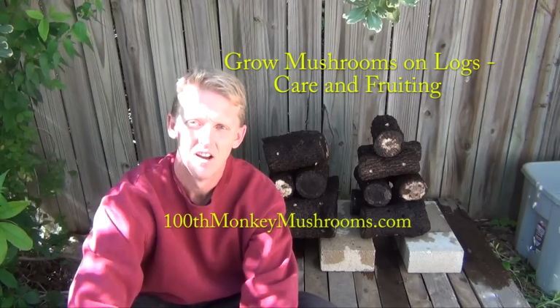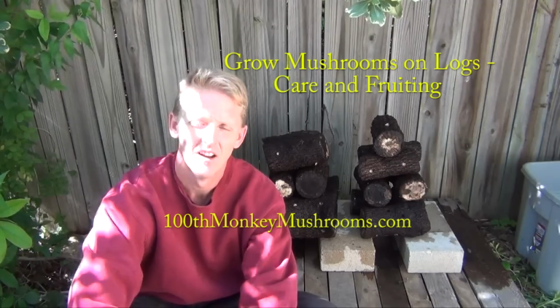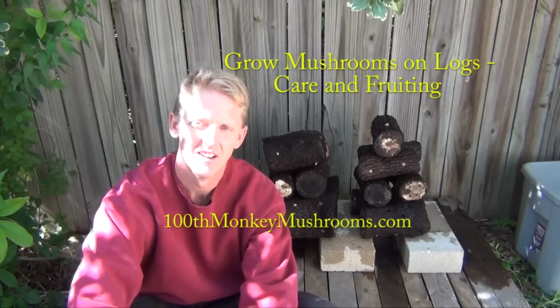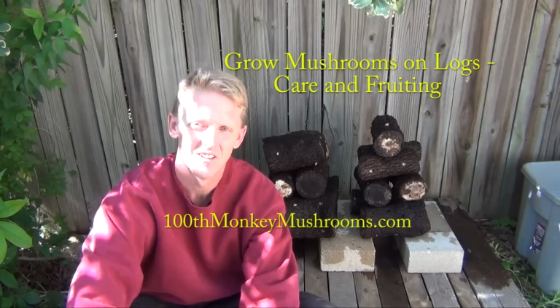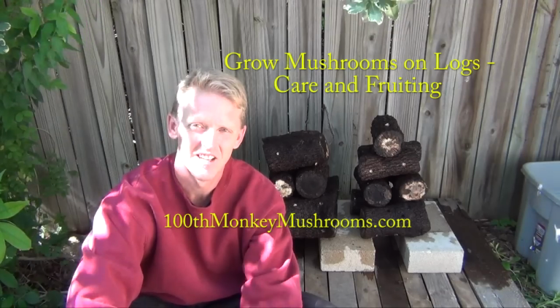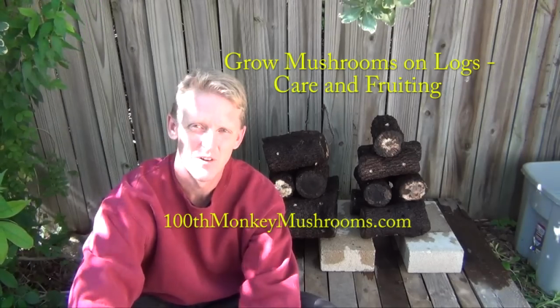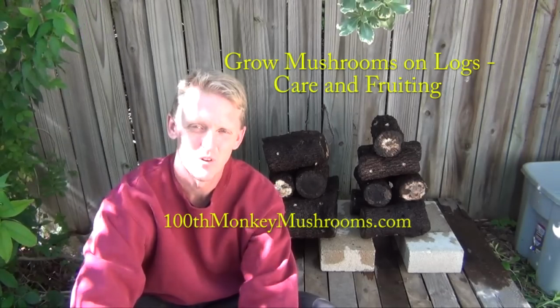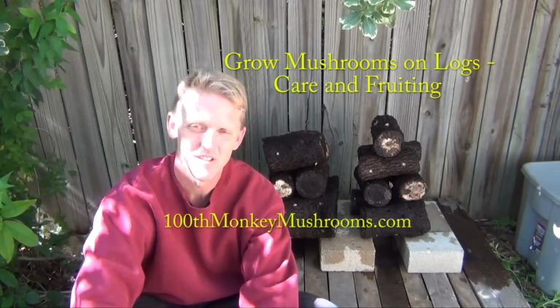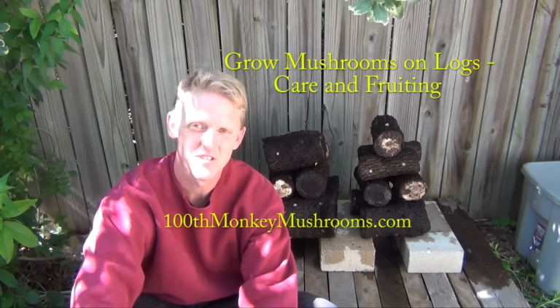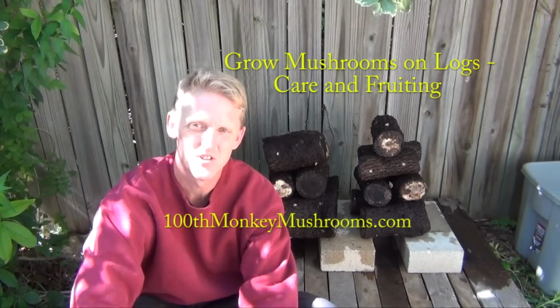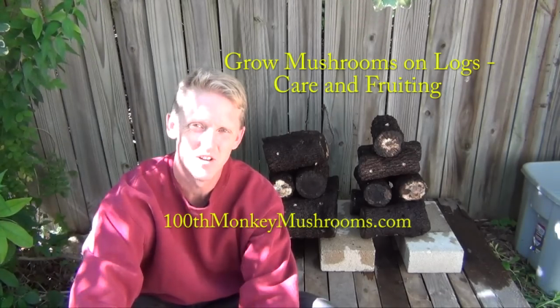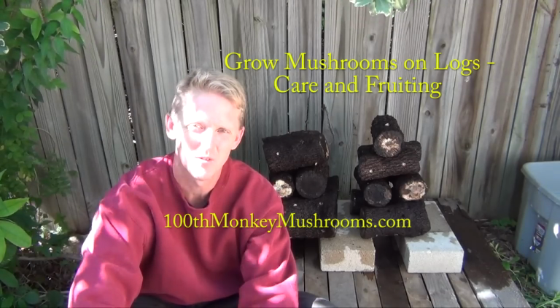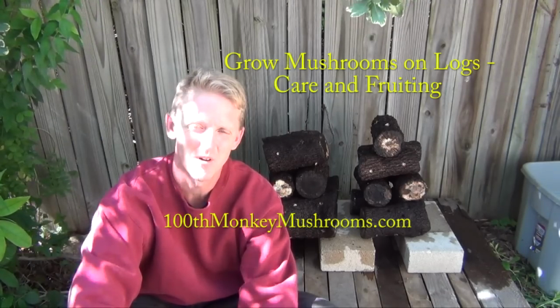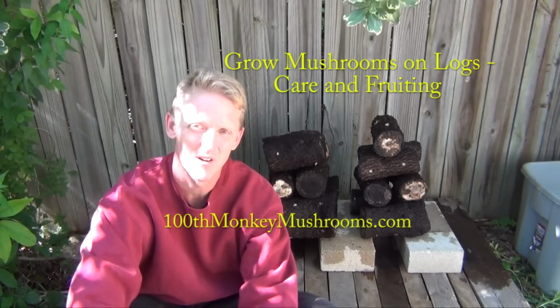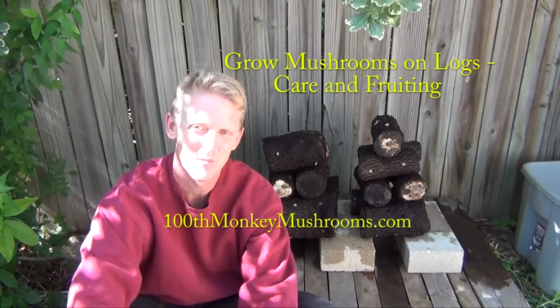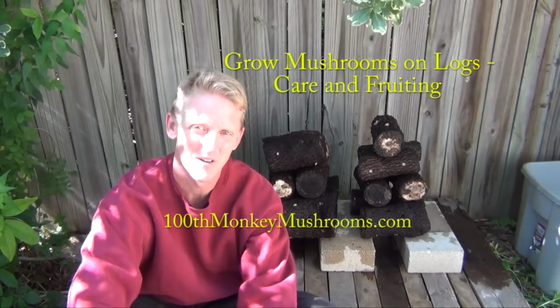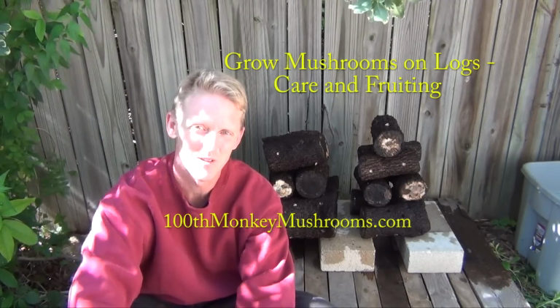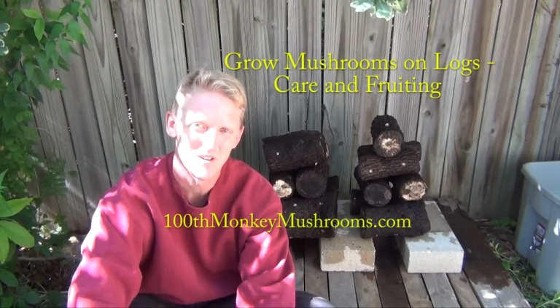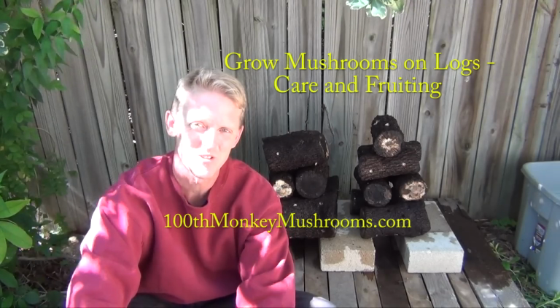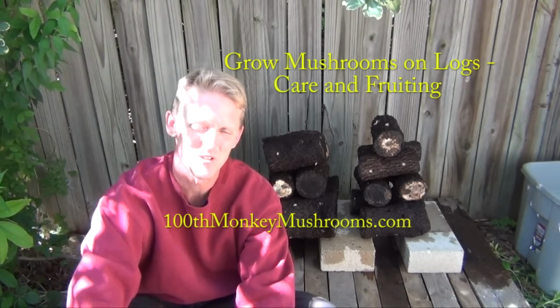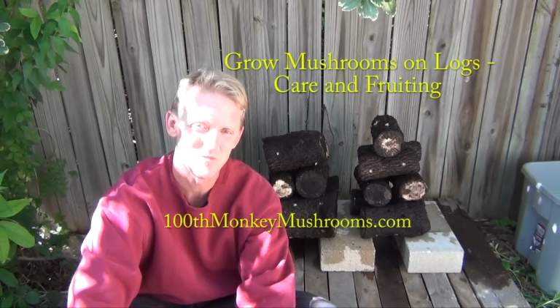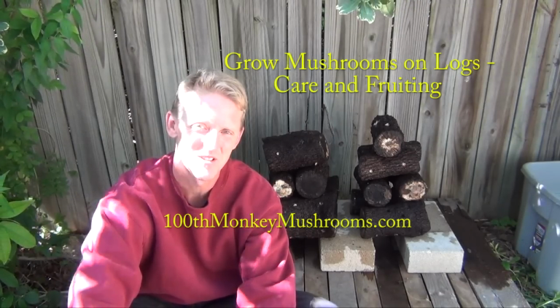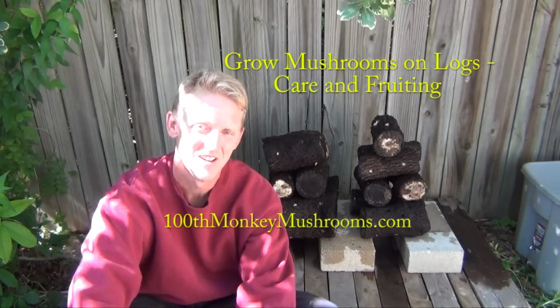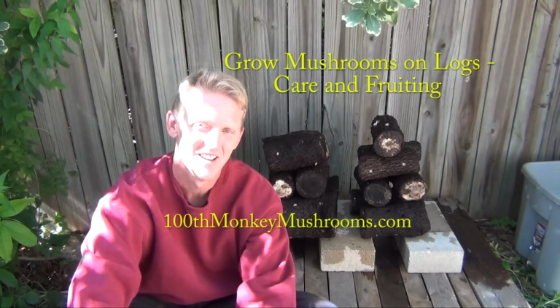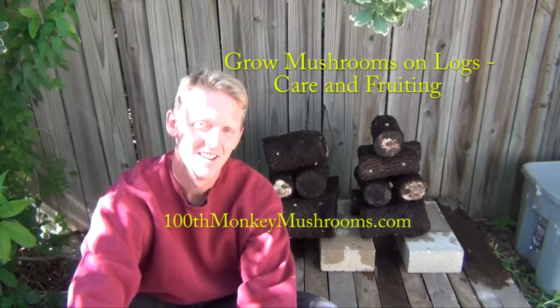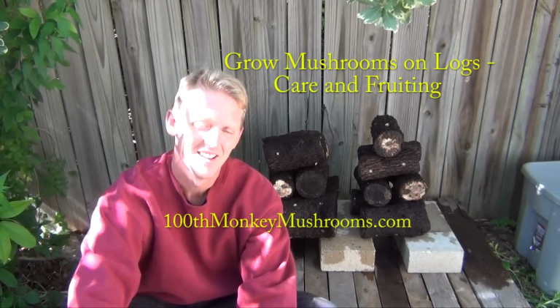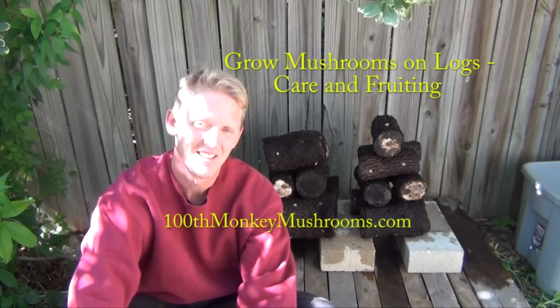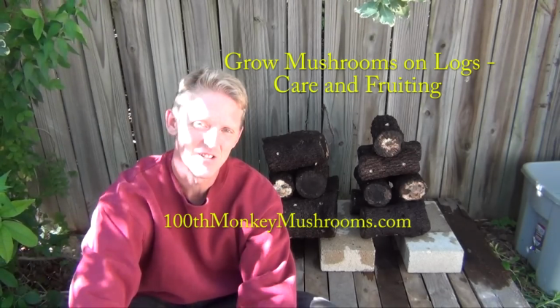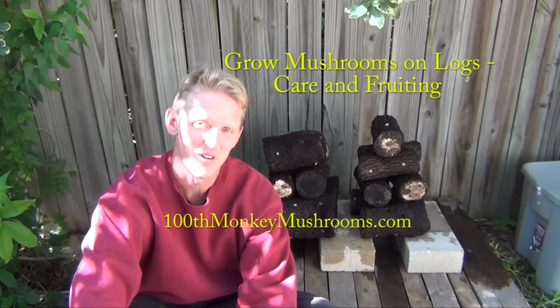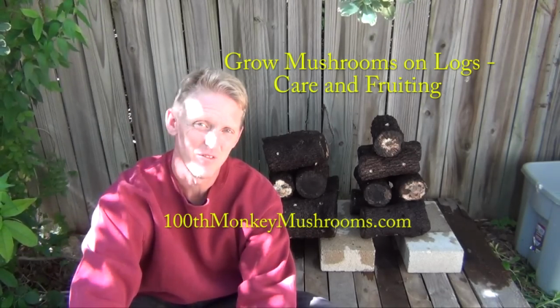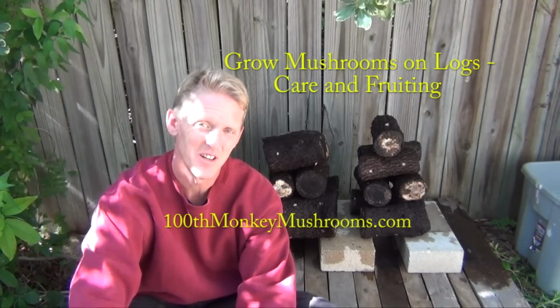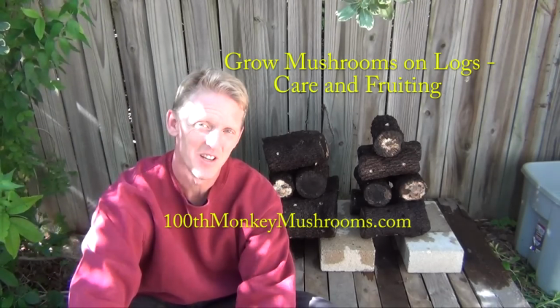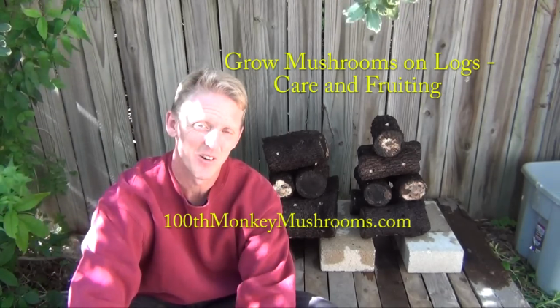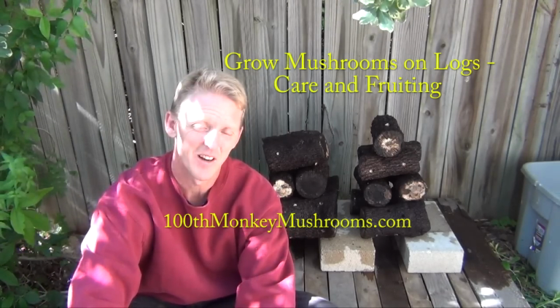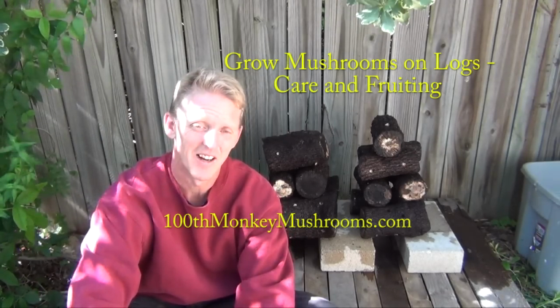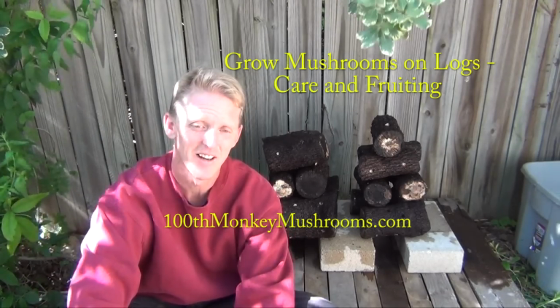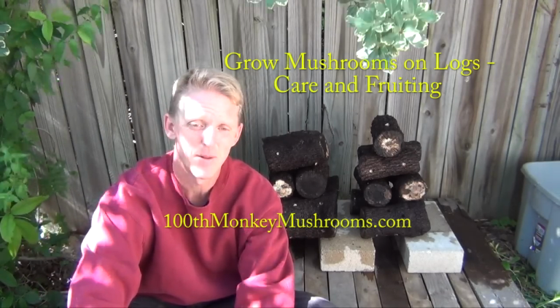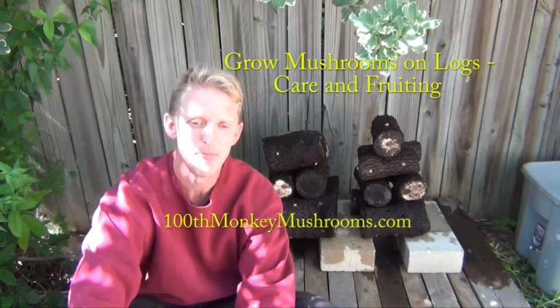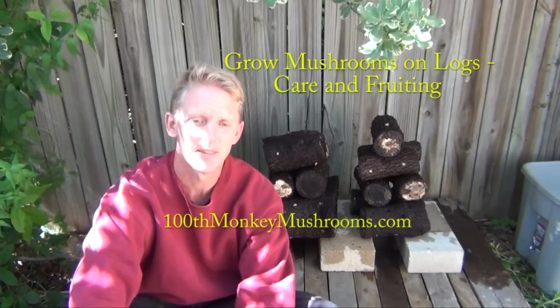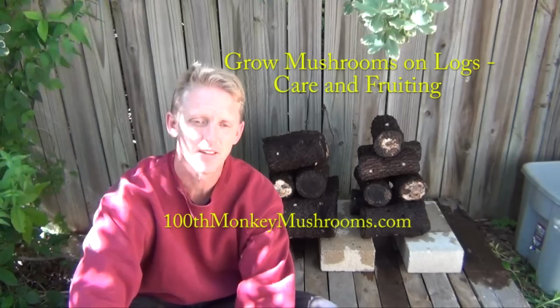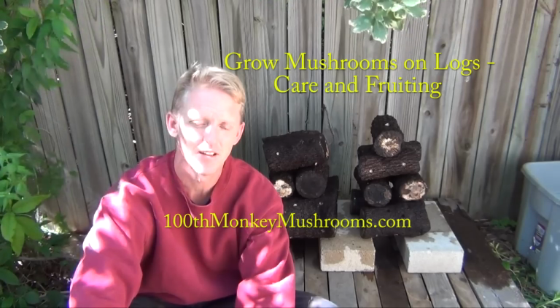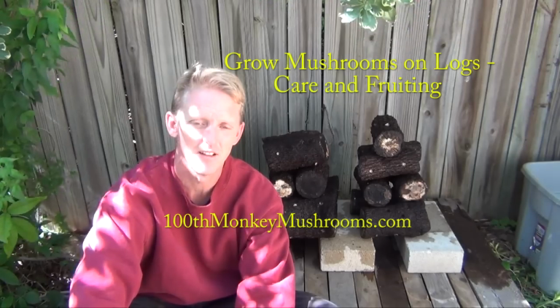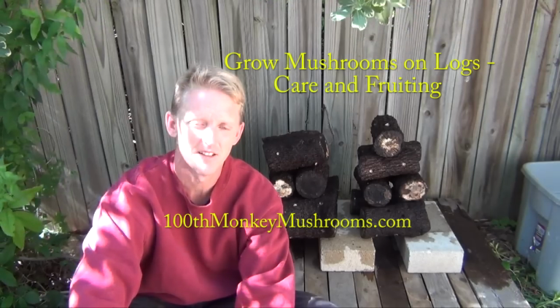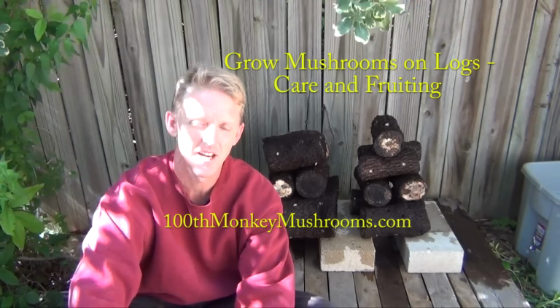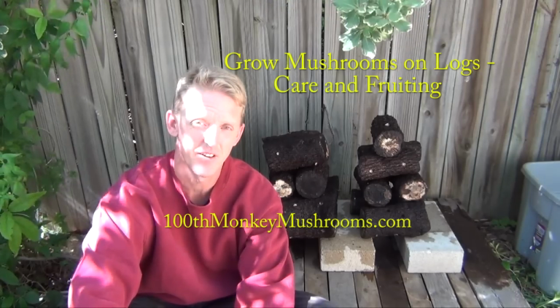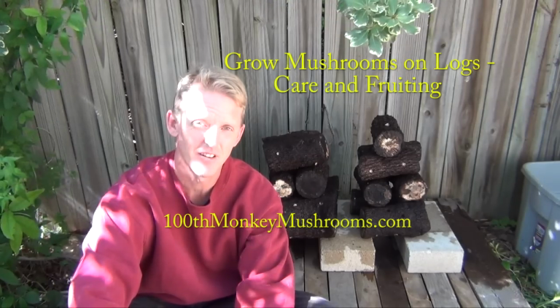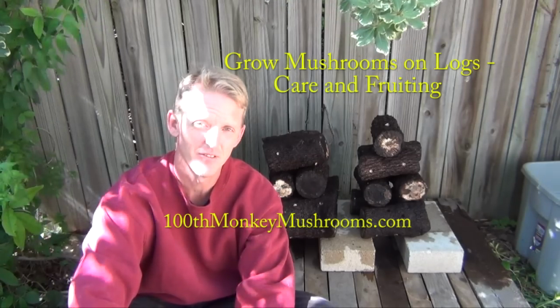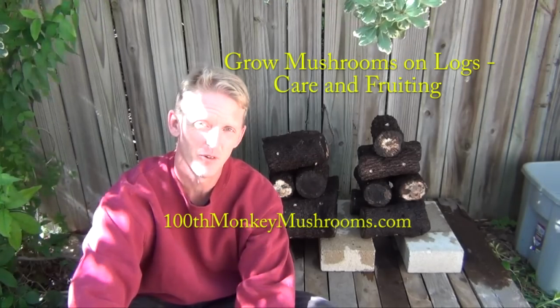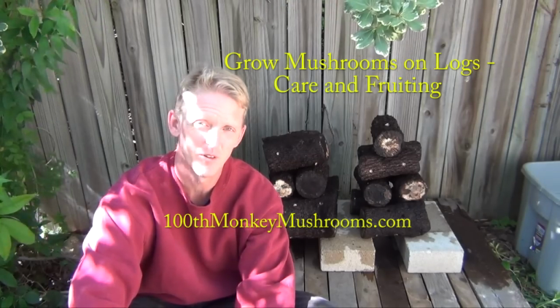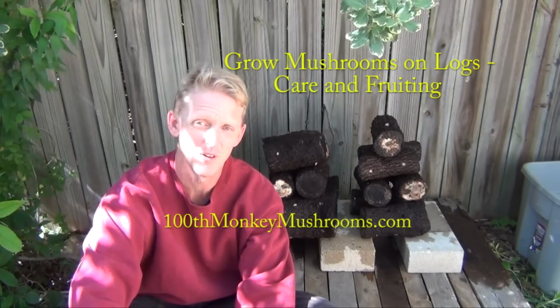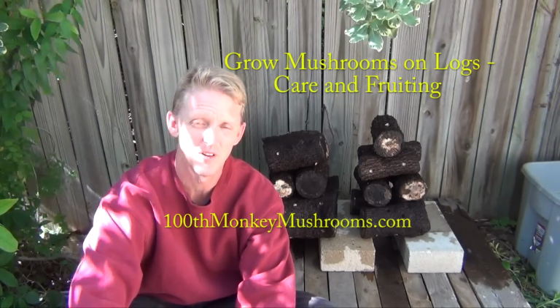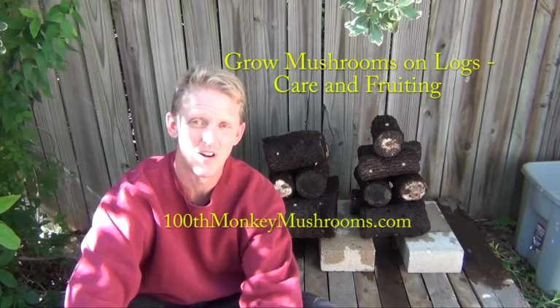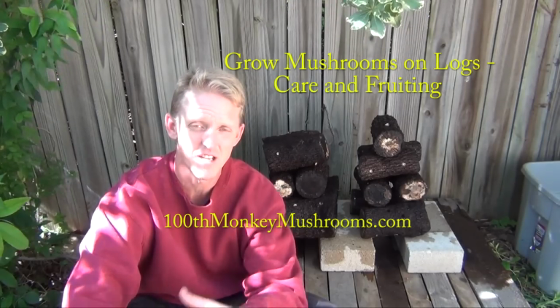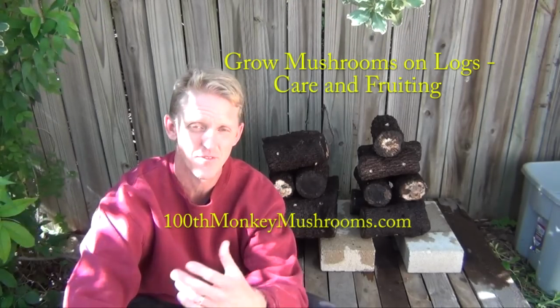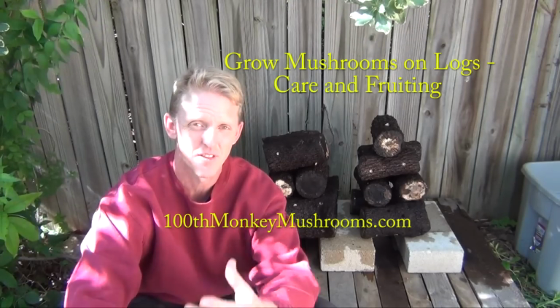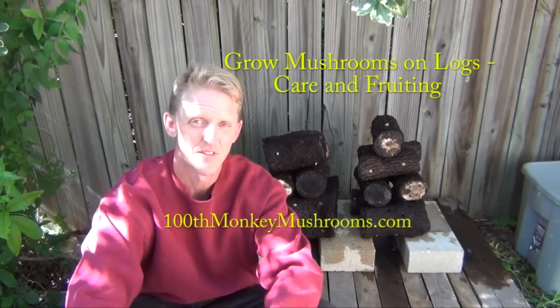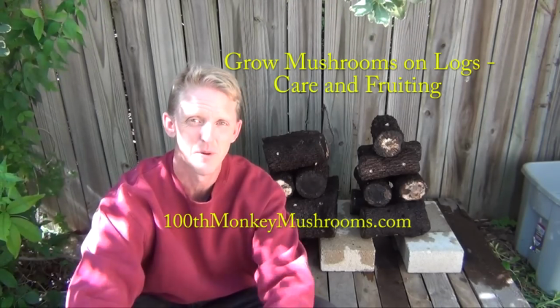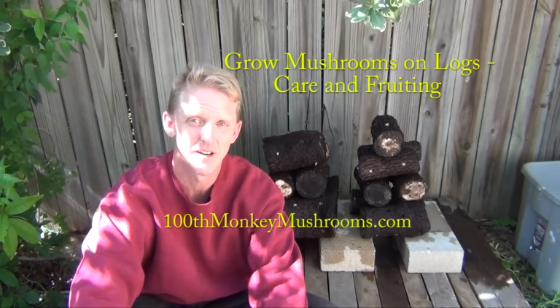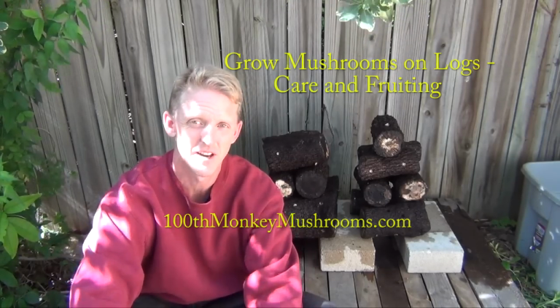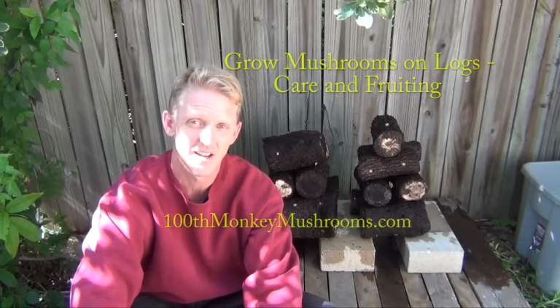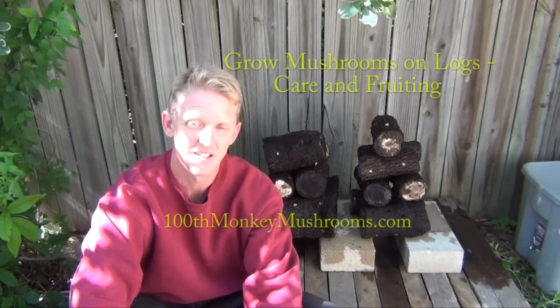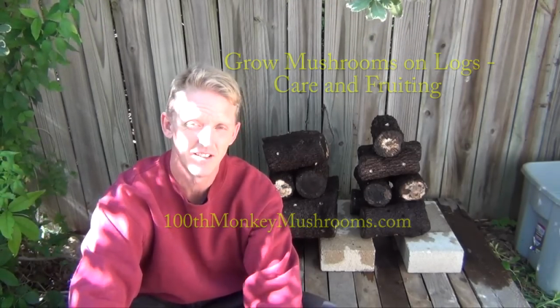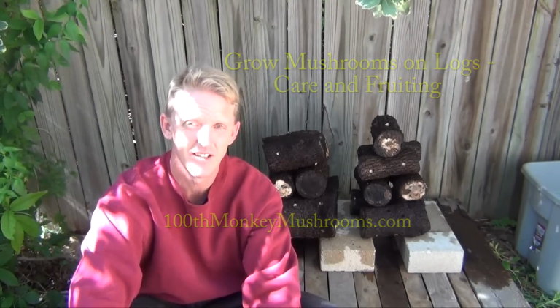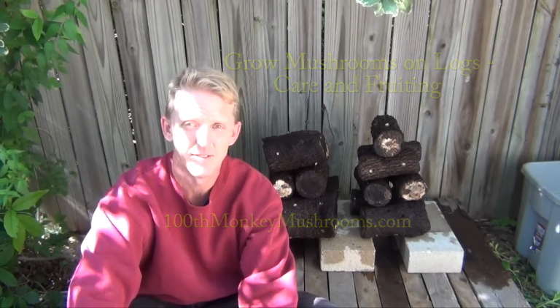Hello again, everyone. This is Jim from 100th Monkey Mushrooms. This is our video on caring for your logs after they've been inoculated.